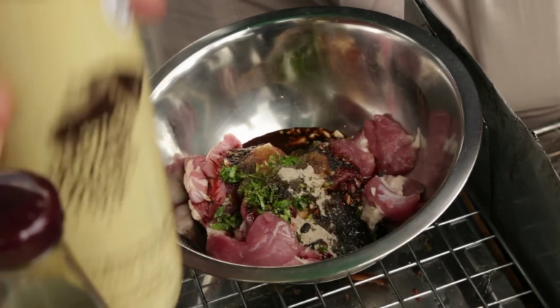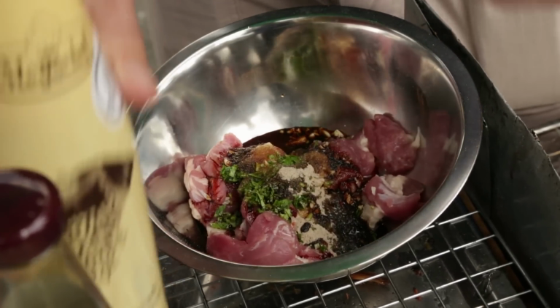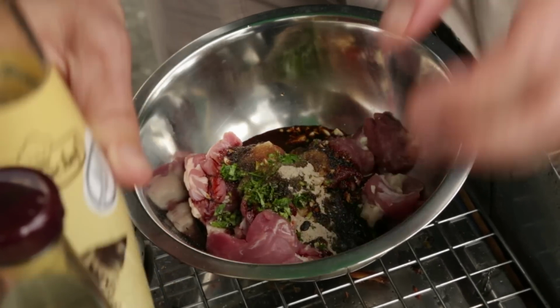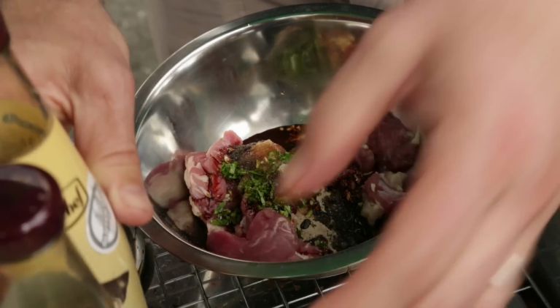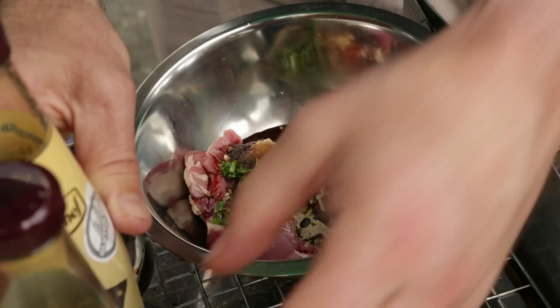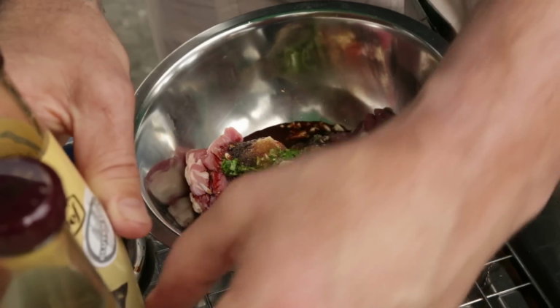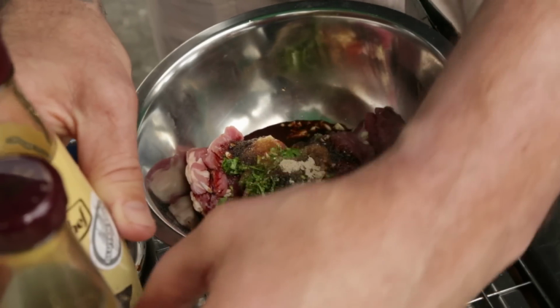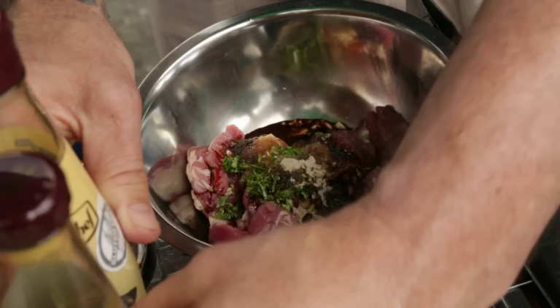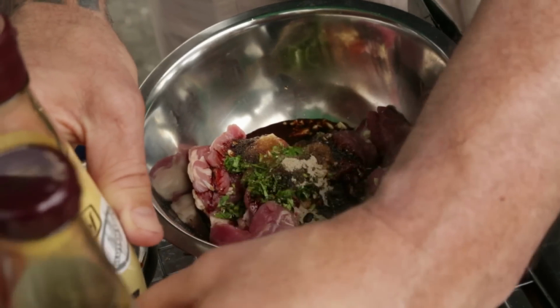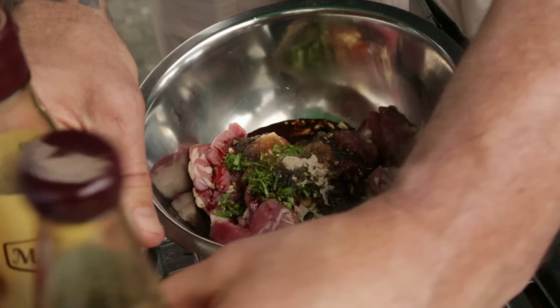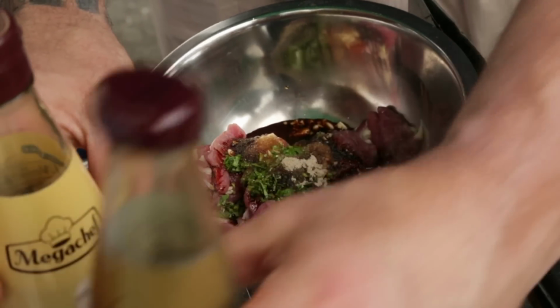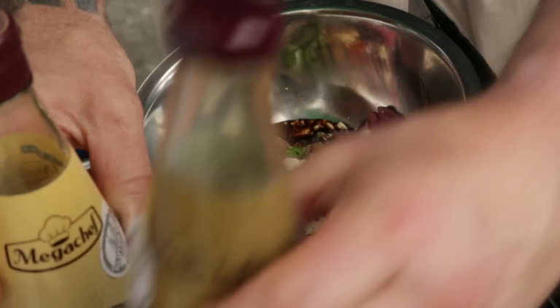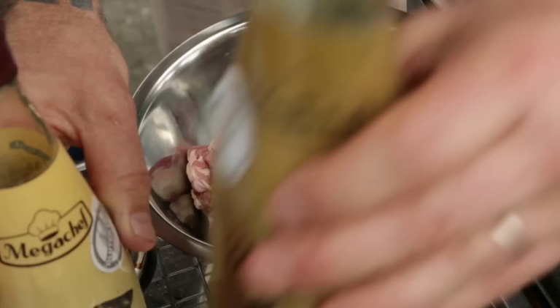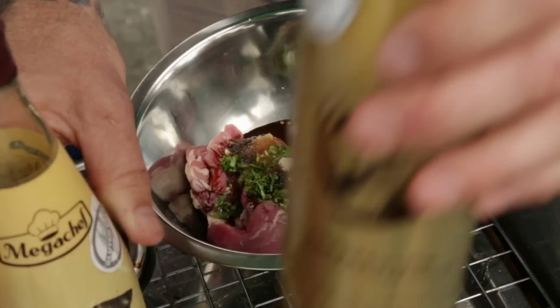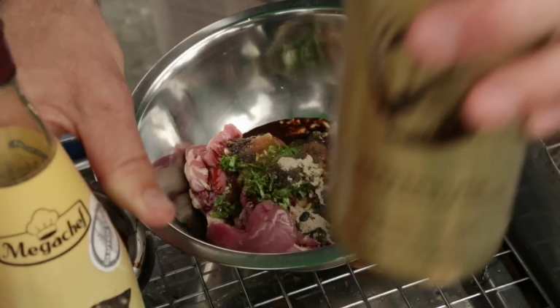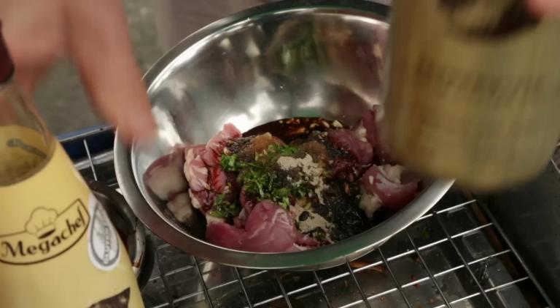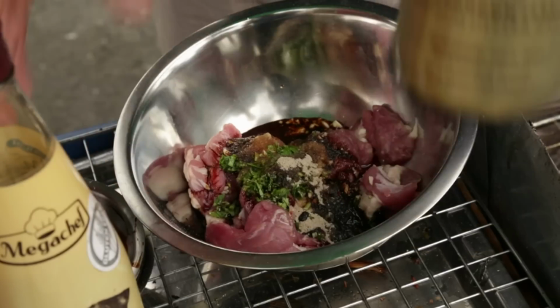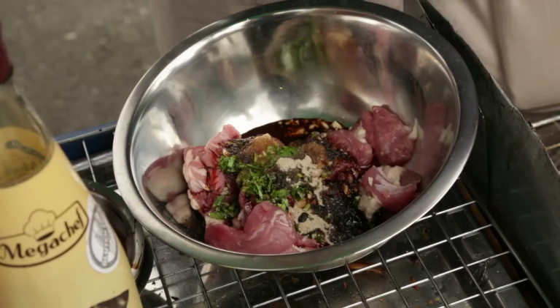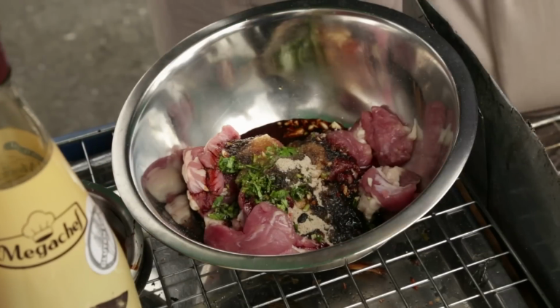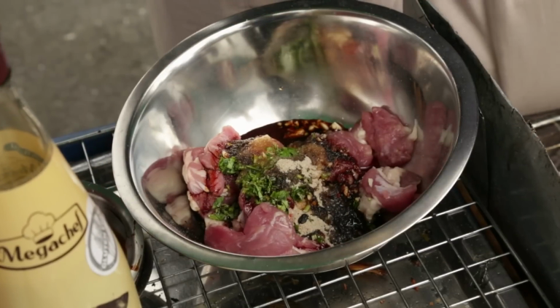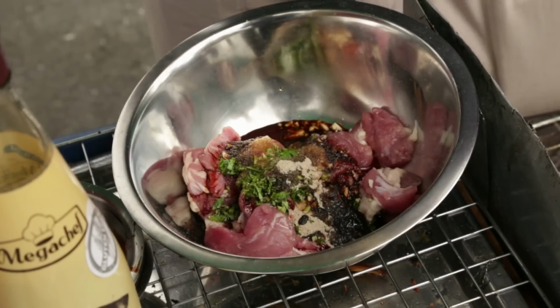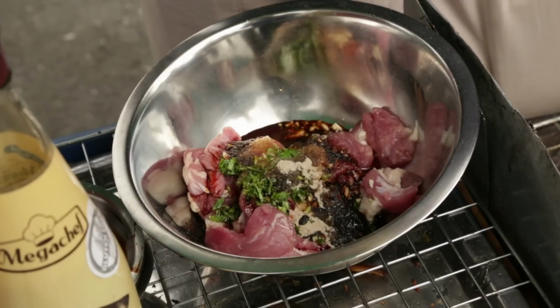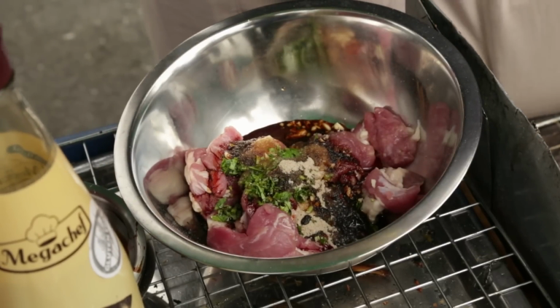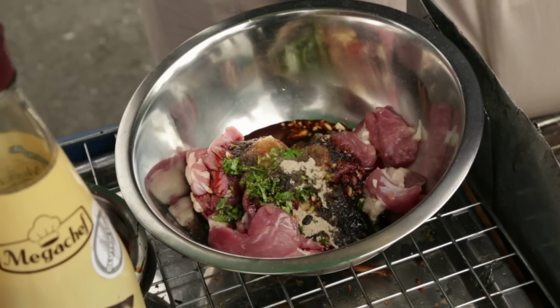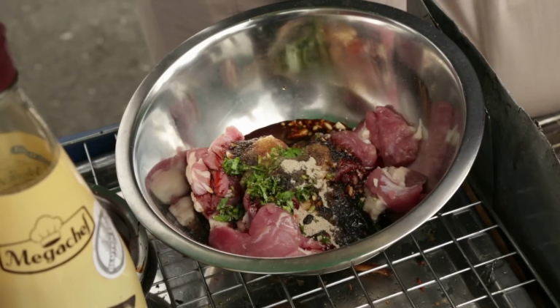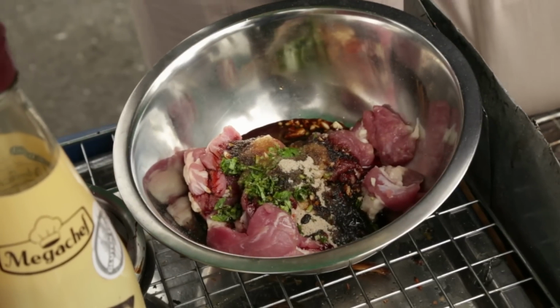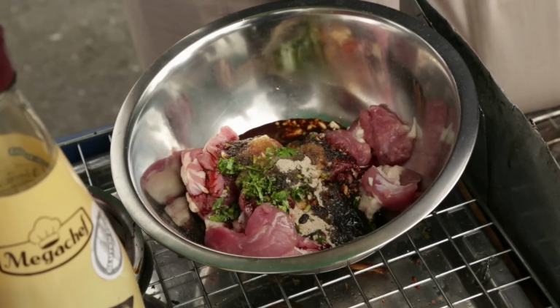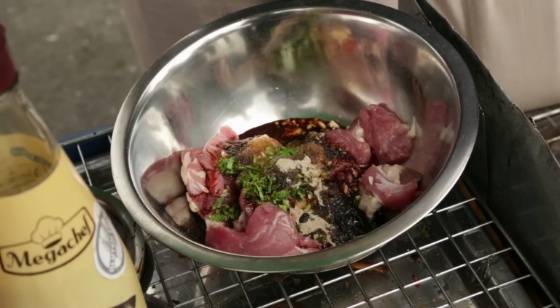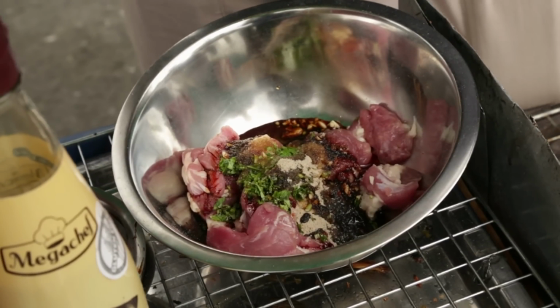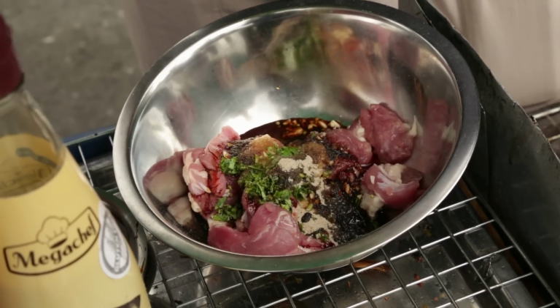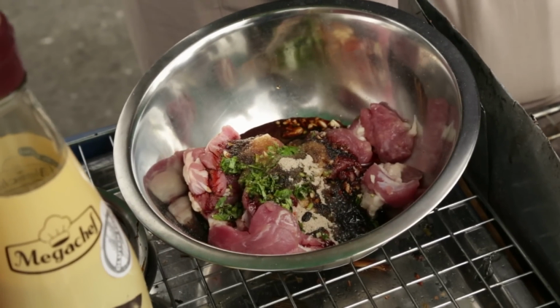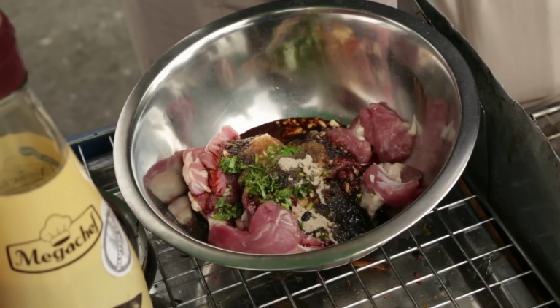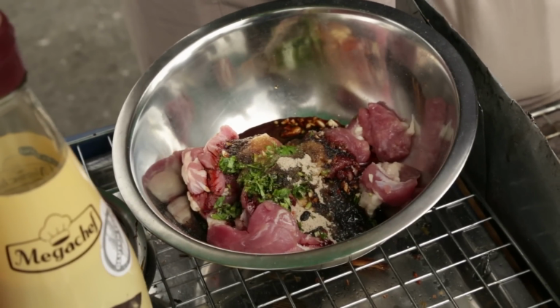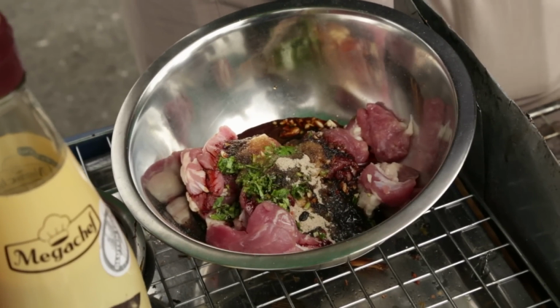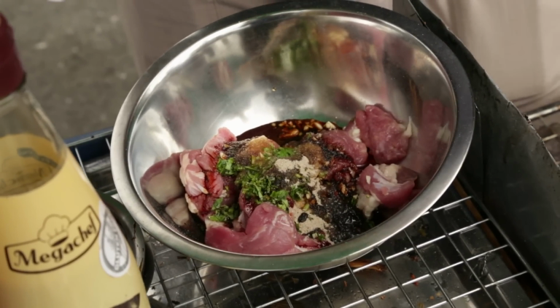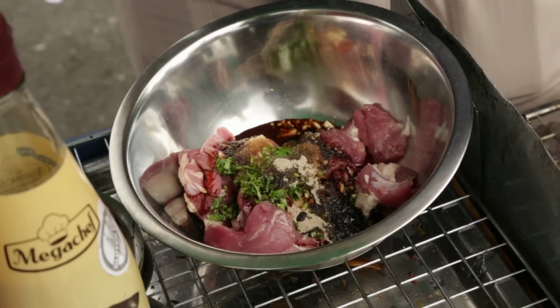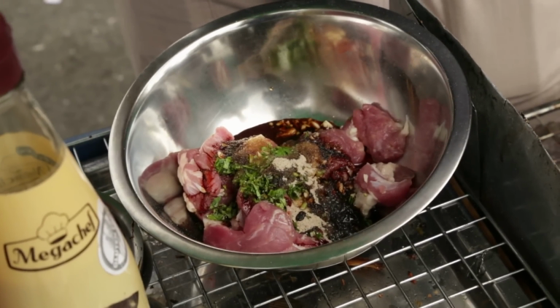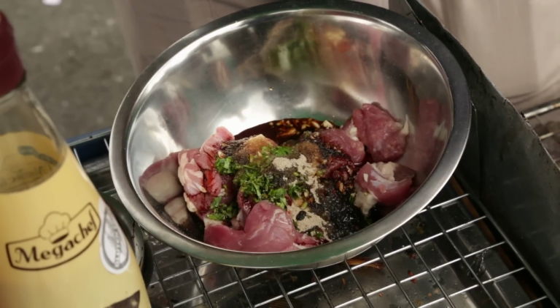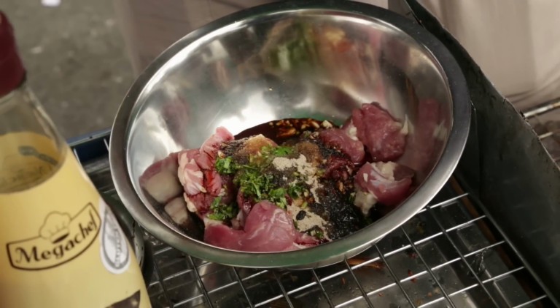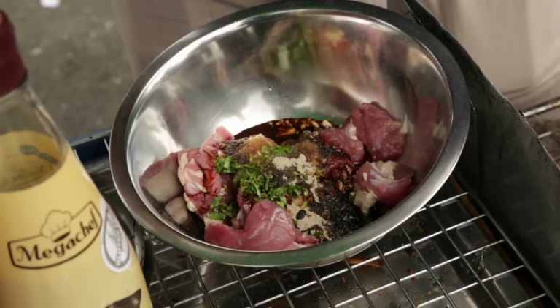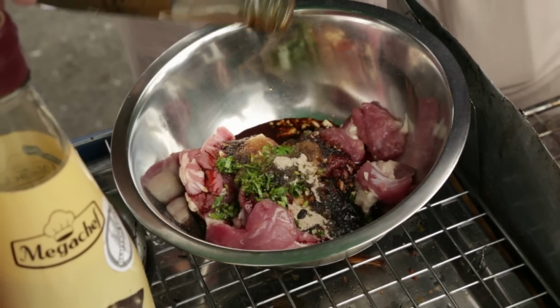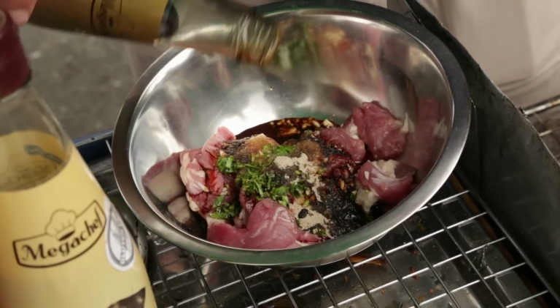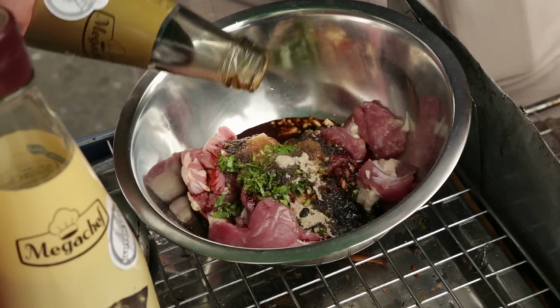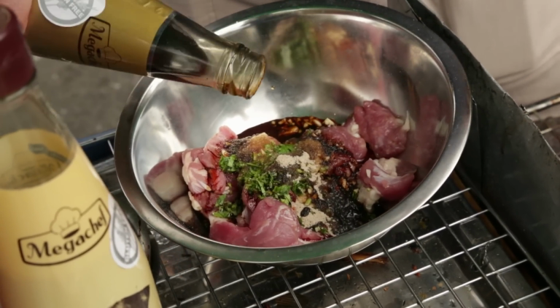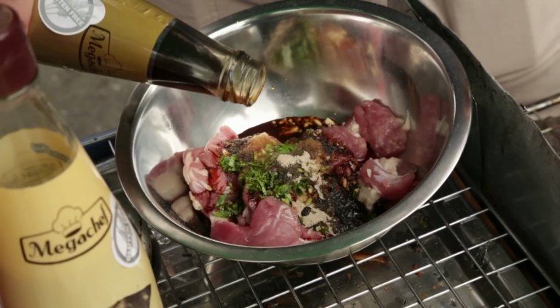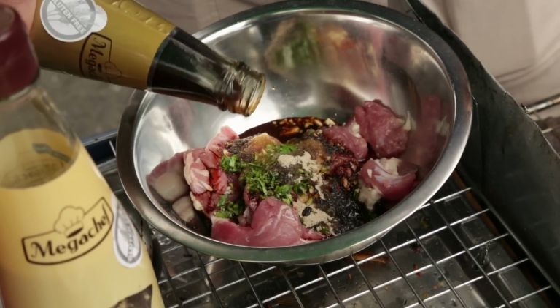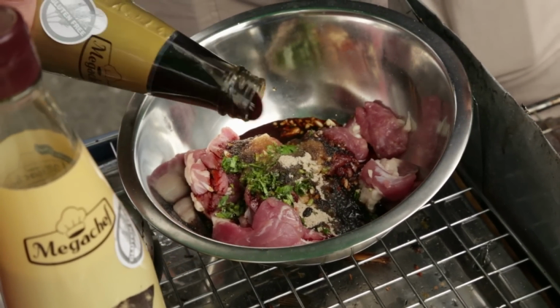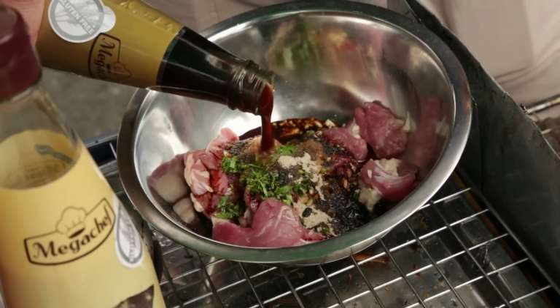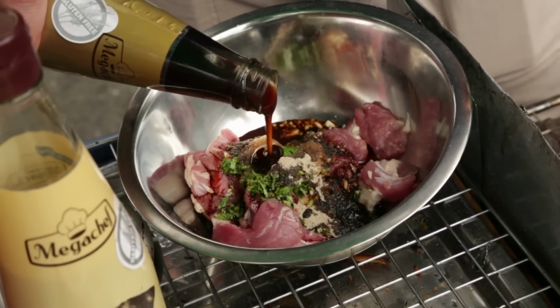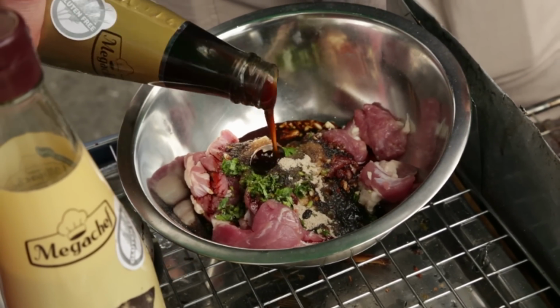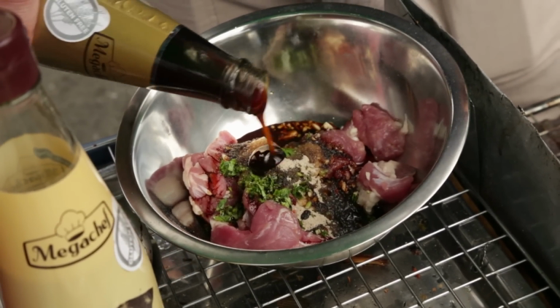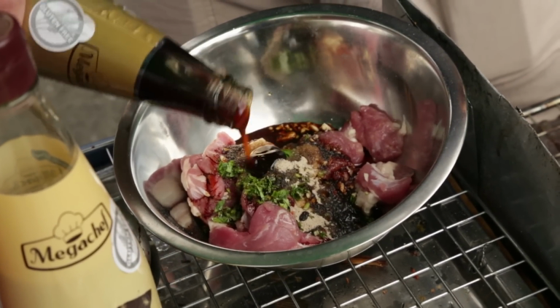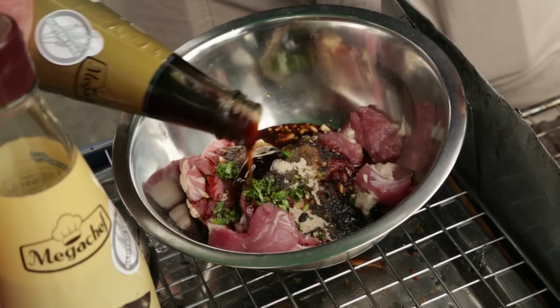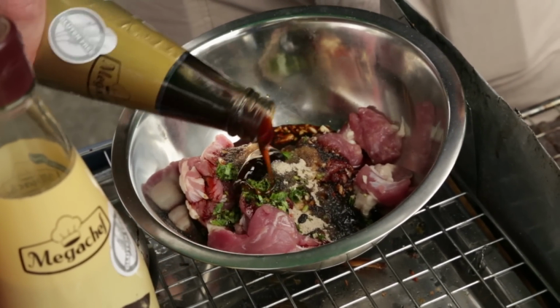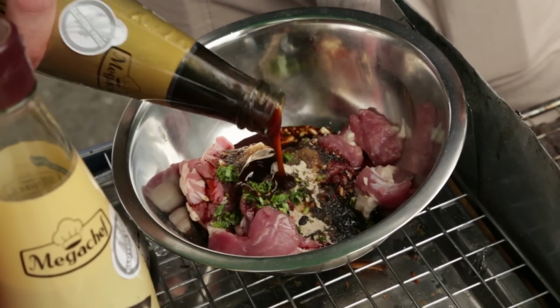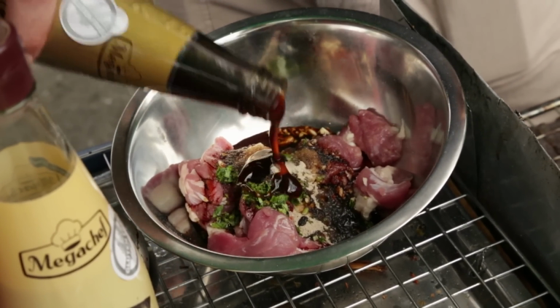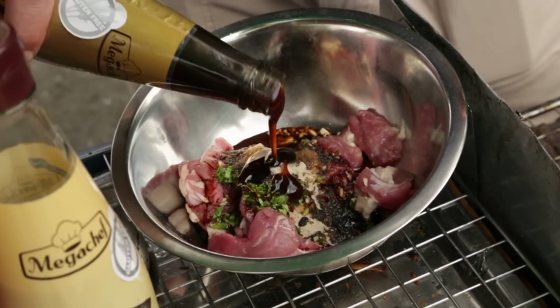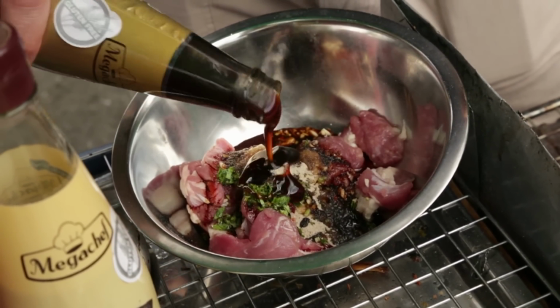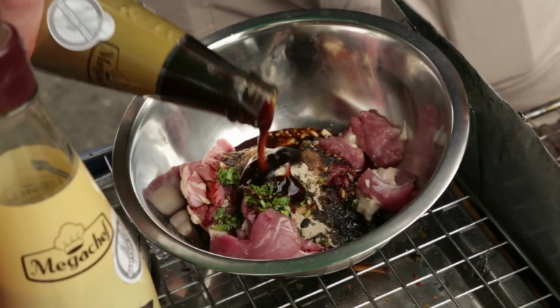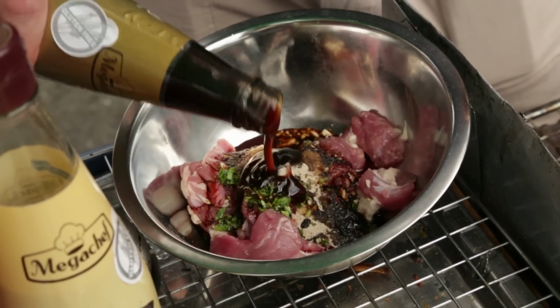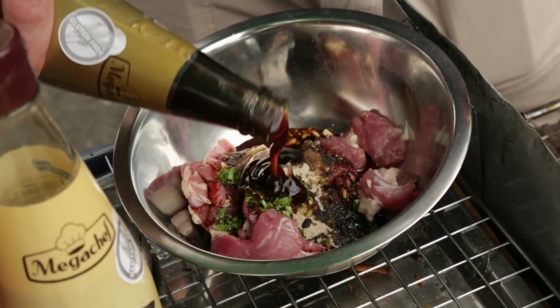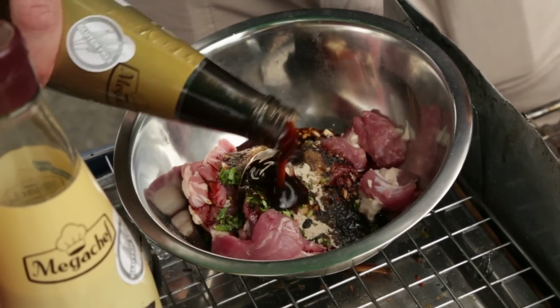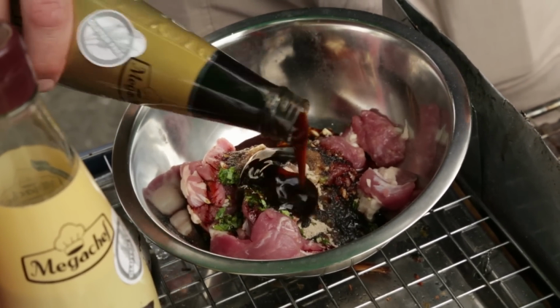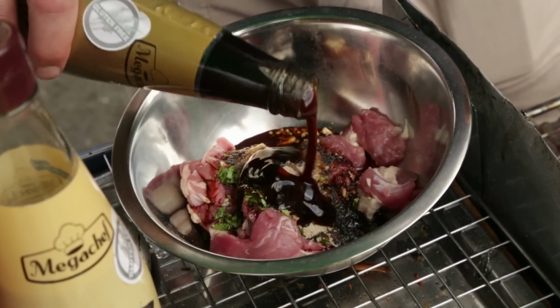And then we finish off with oyster sauce — makes it nice and sweet, slightly rich. About two tablespoons of the oyster sauce.